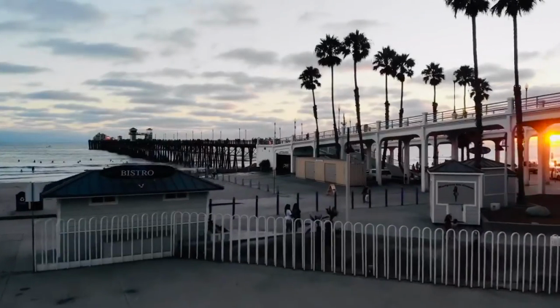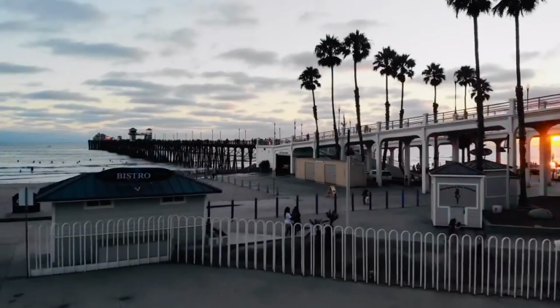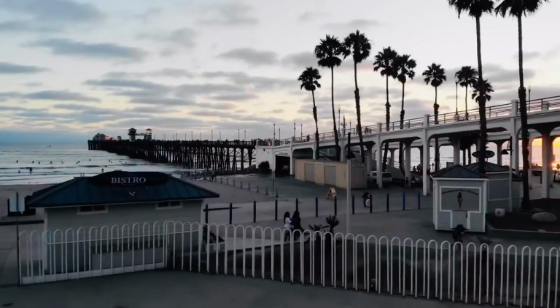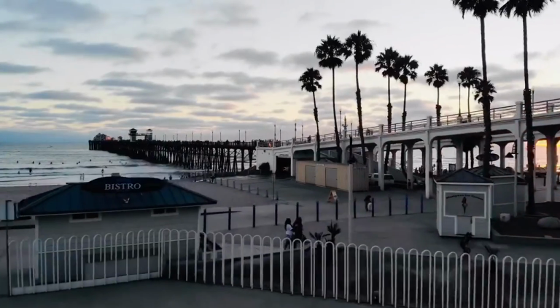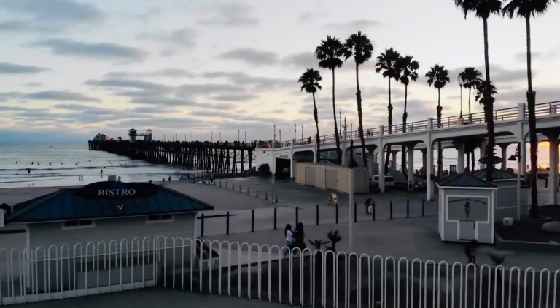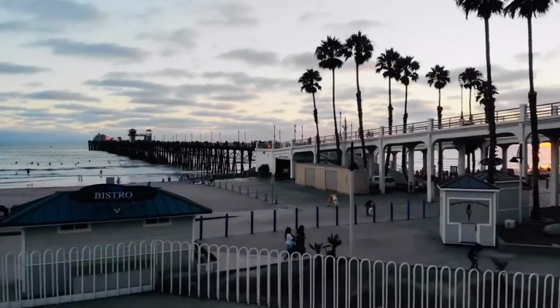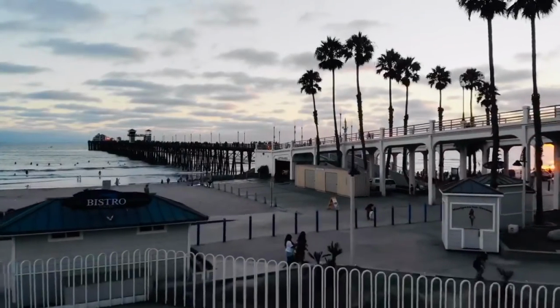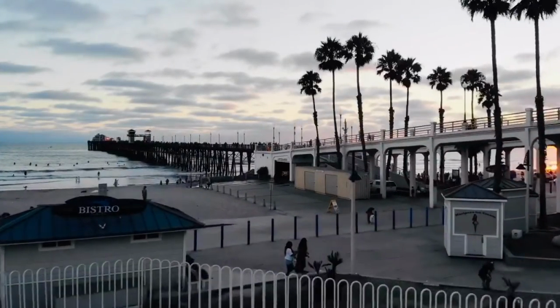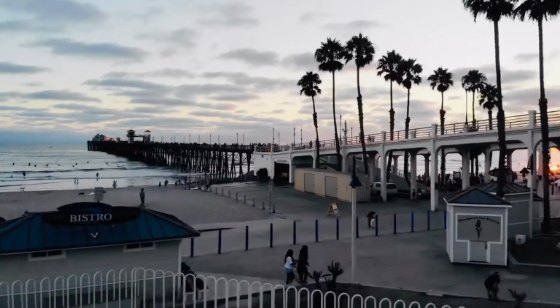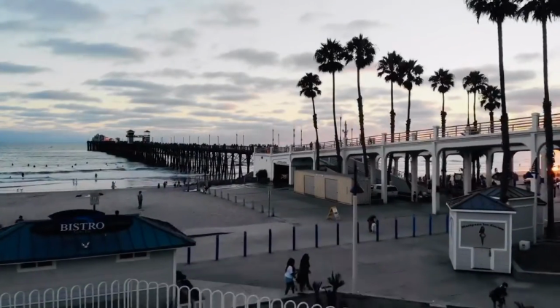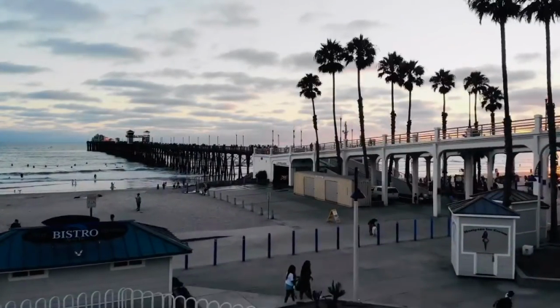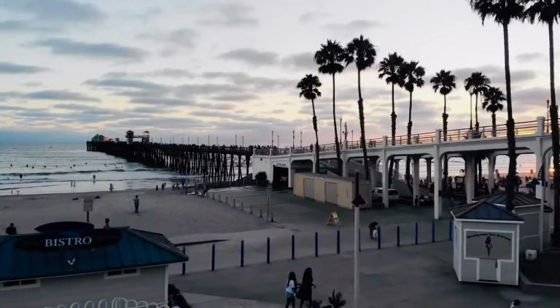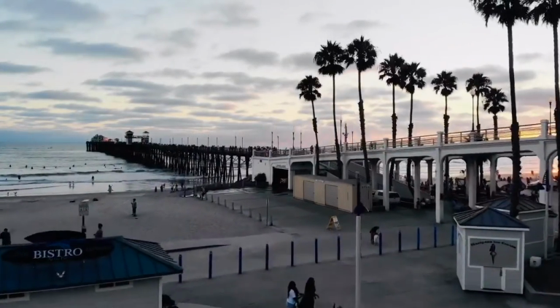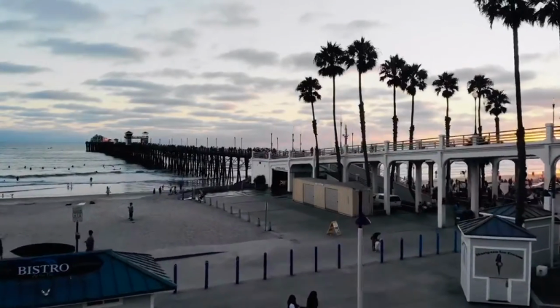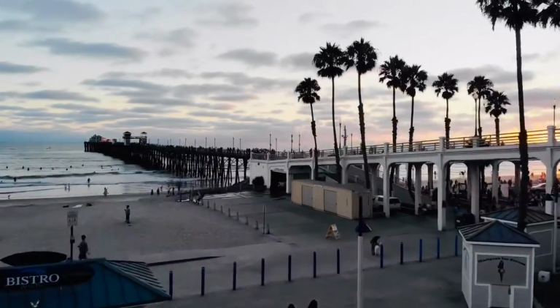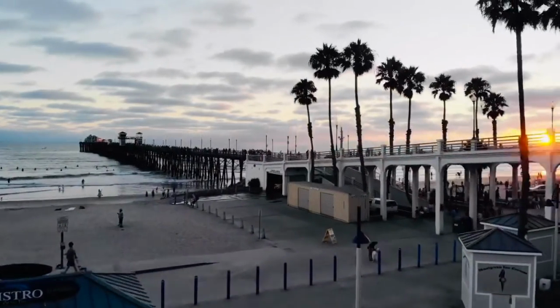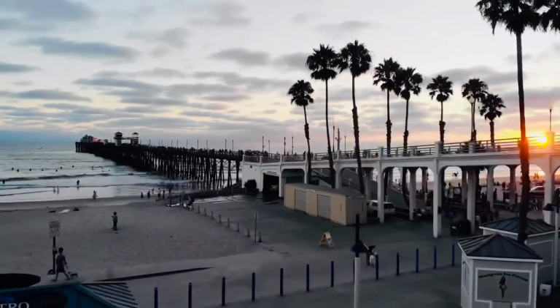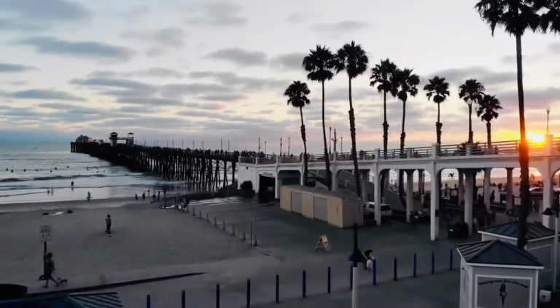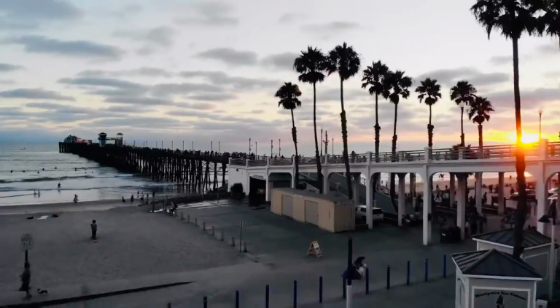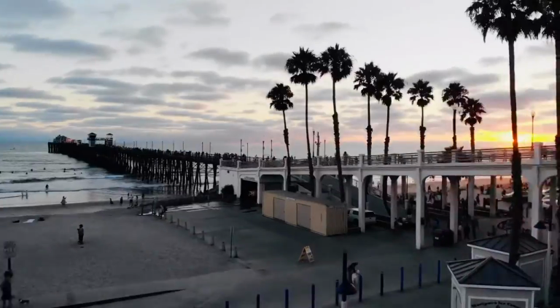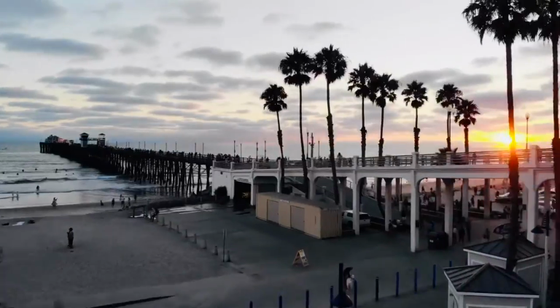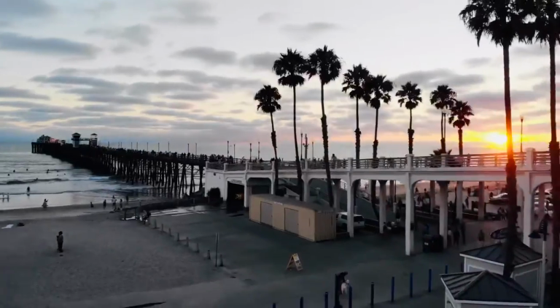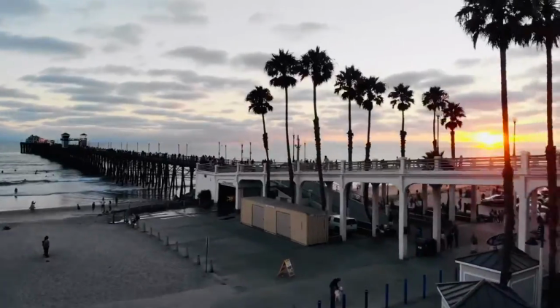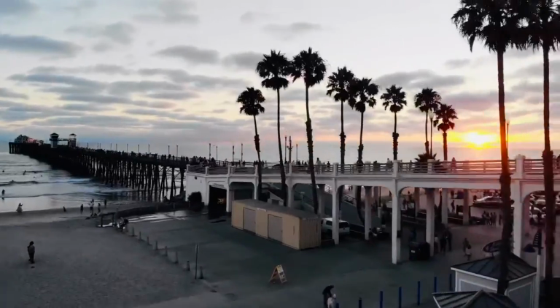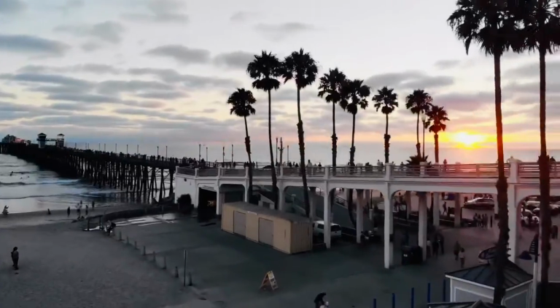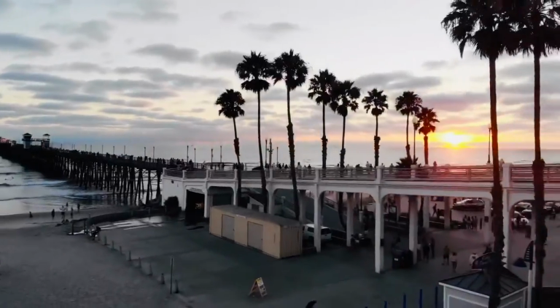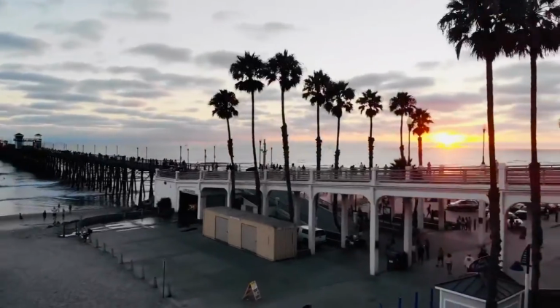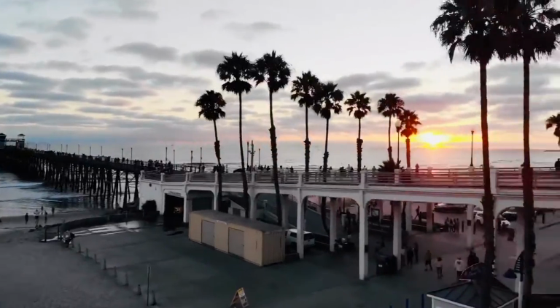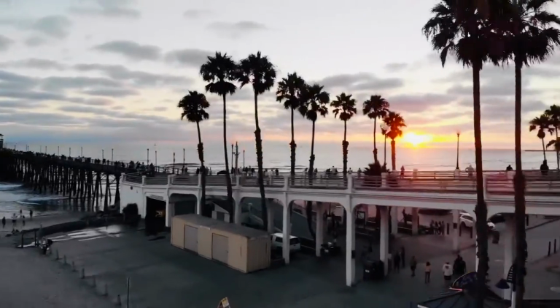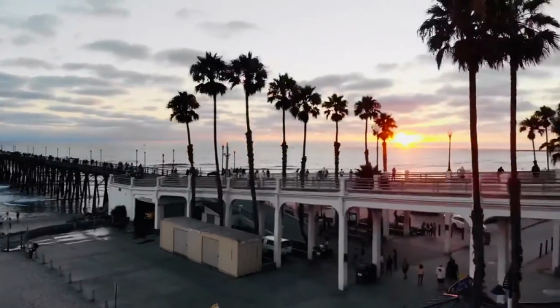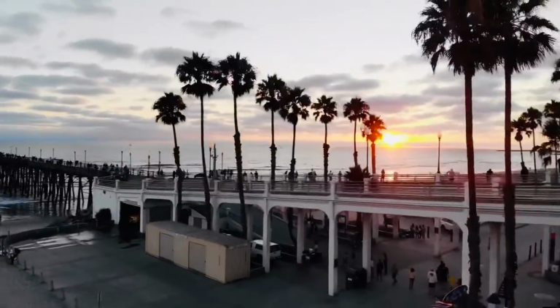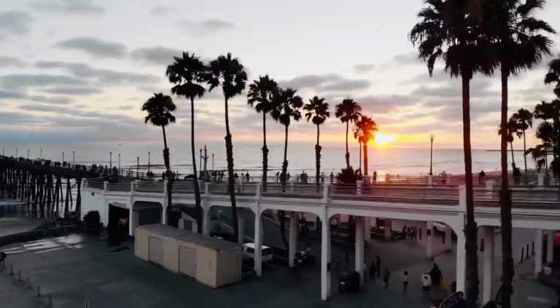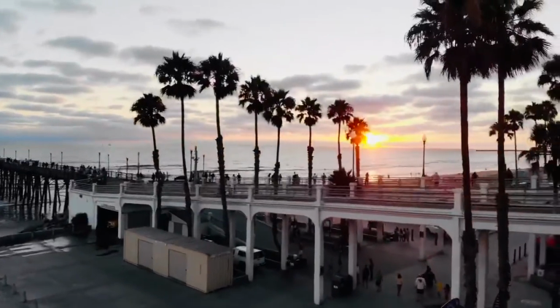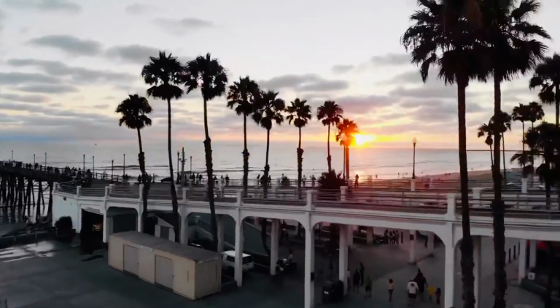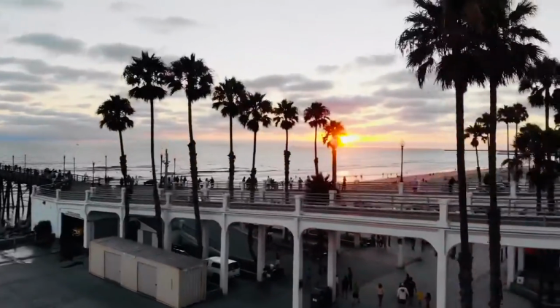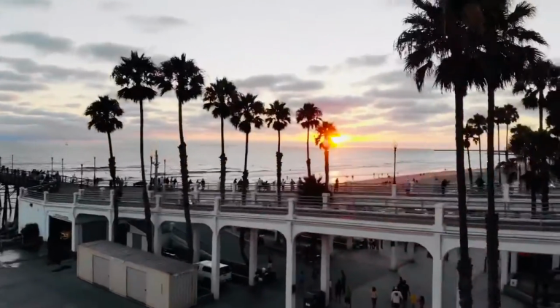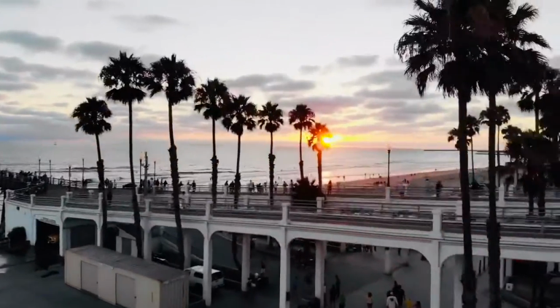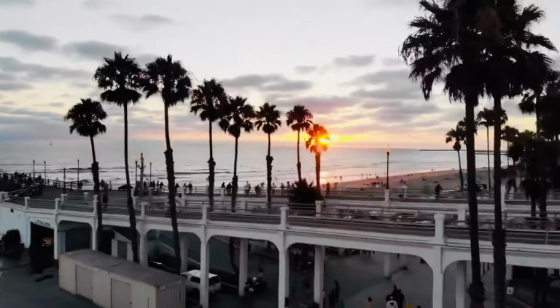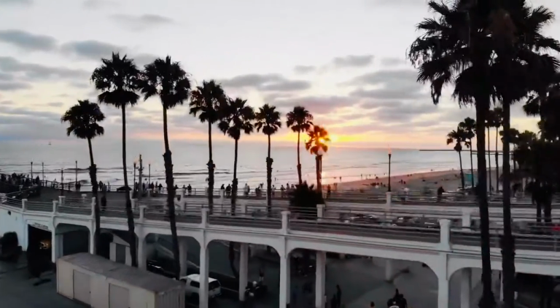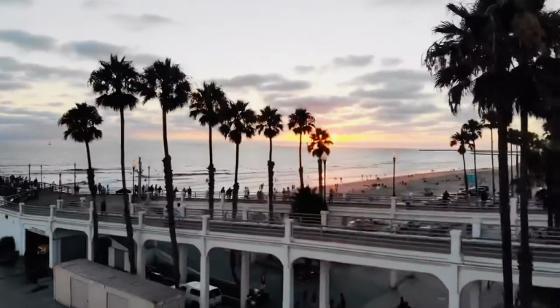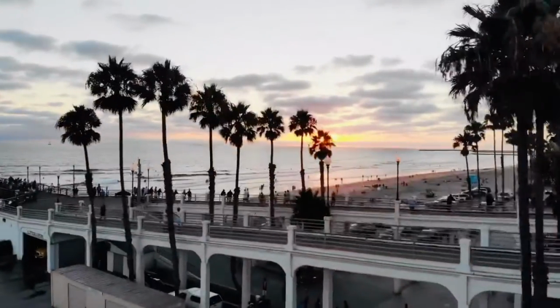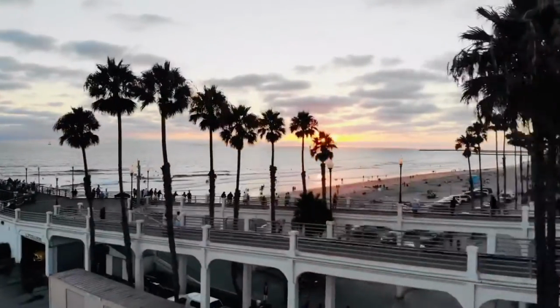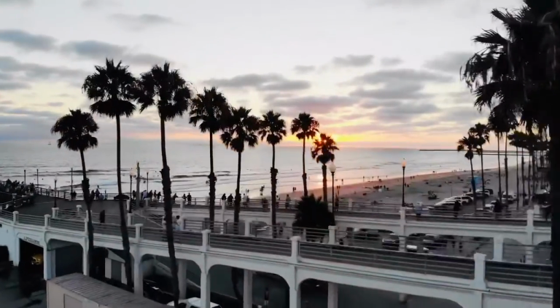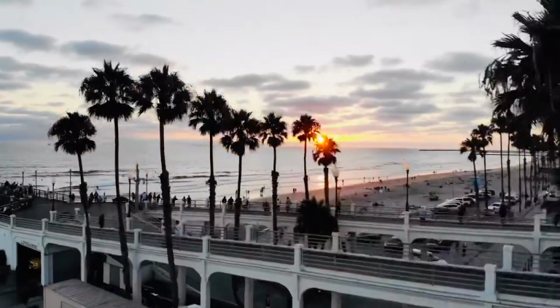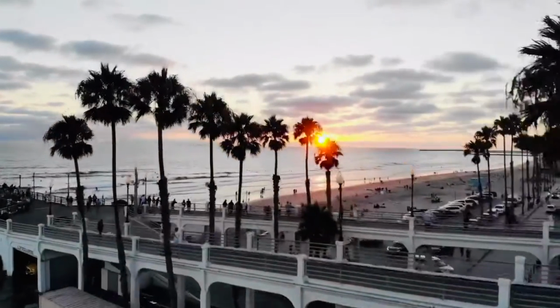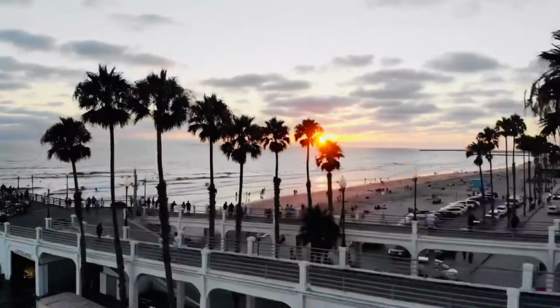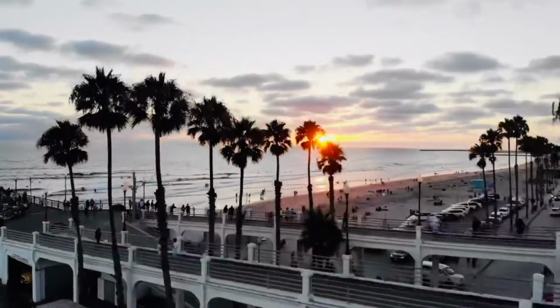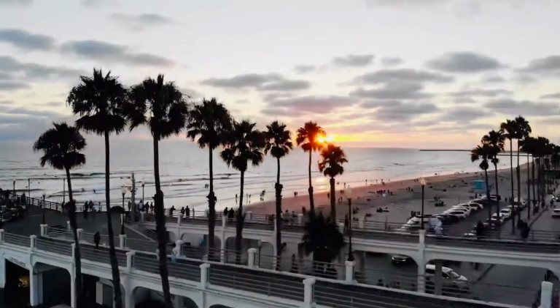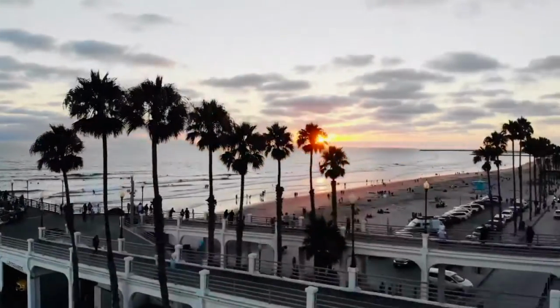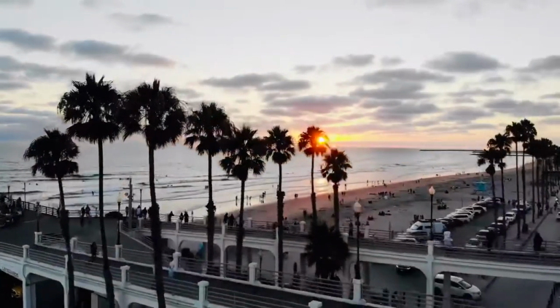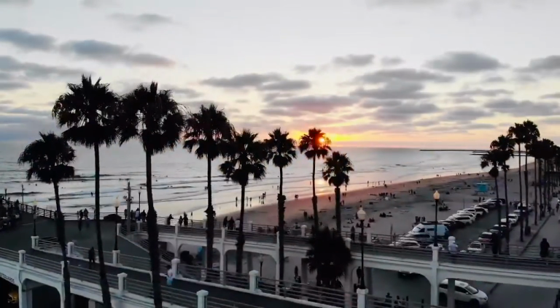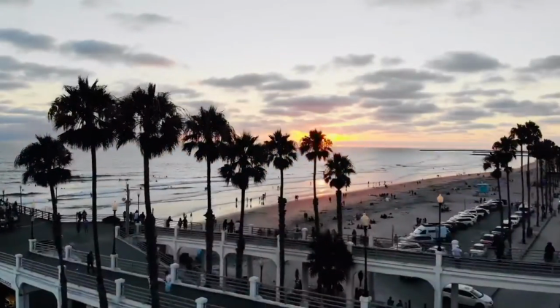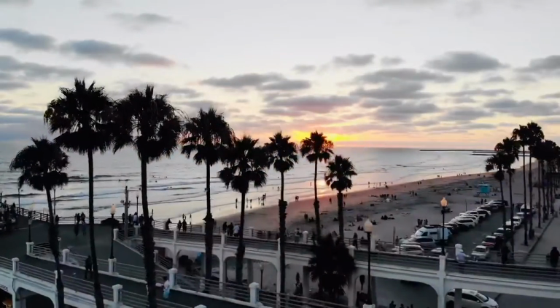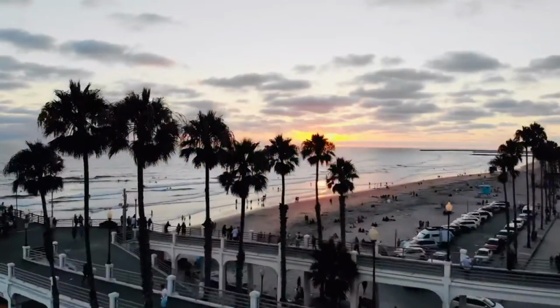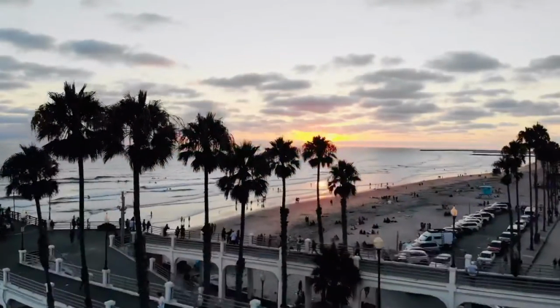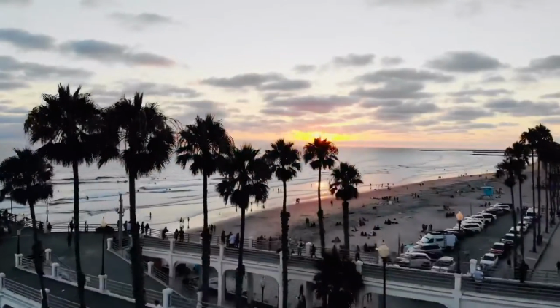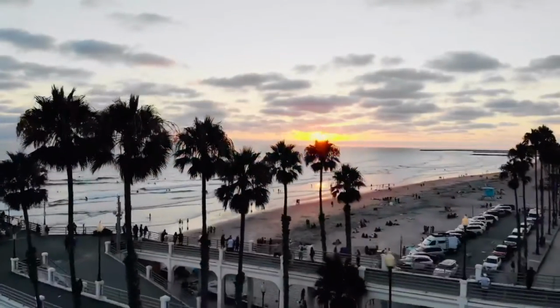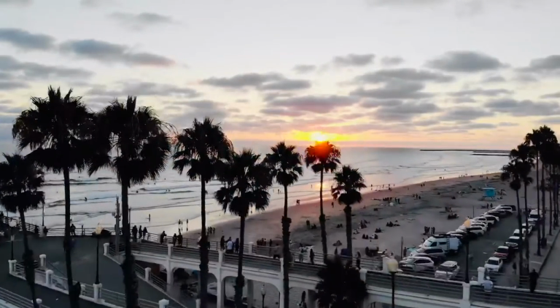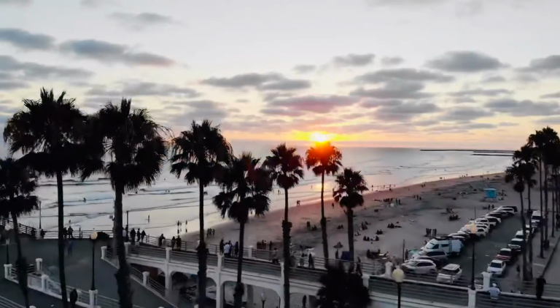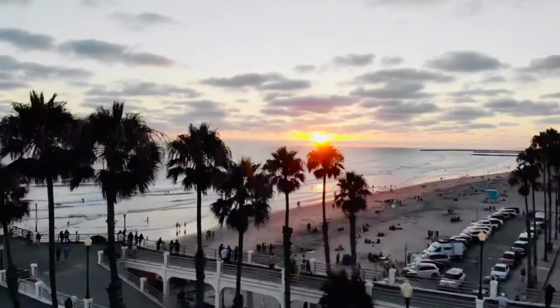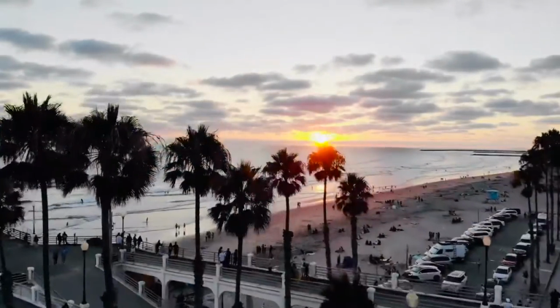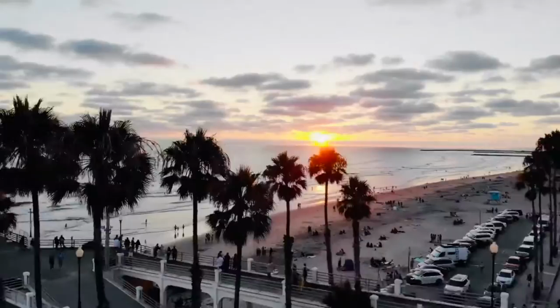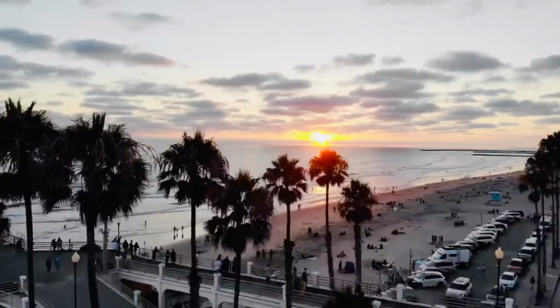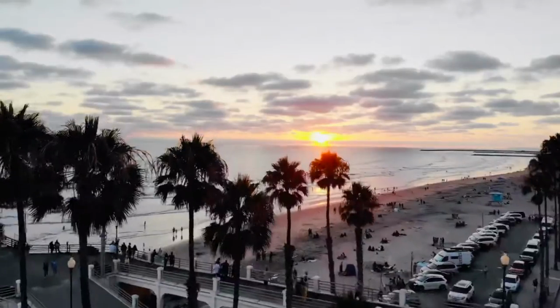My last recommendation is if you have the time to stick around all day, make sure you stay for the beautiful sunset.